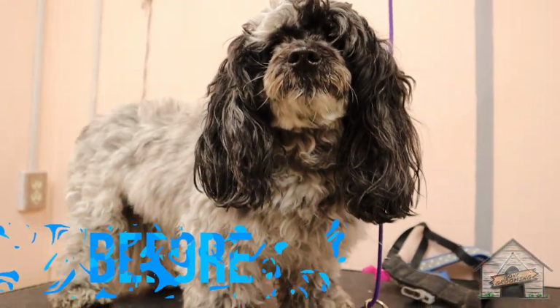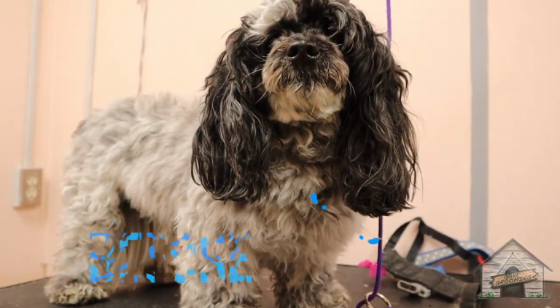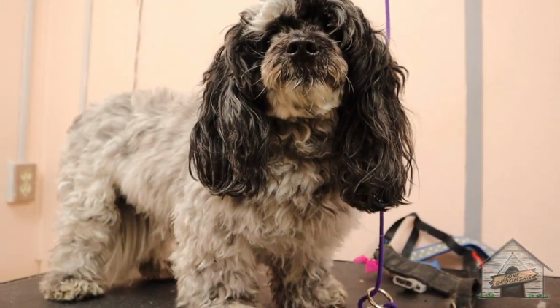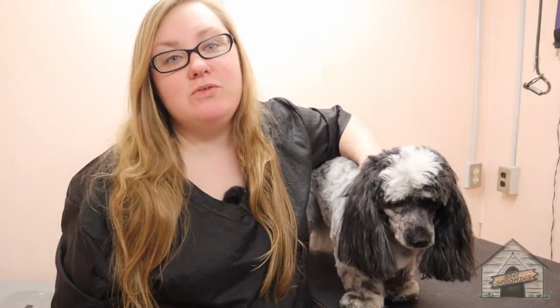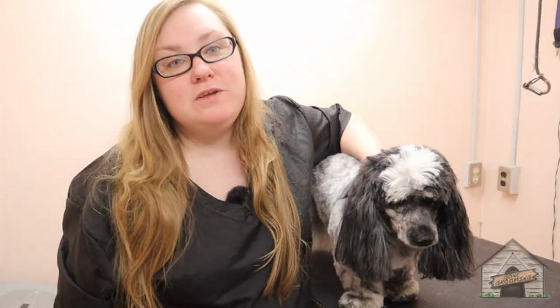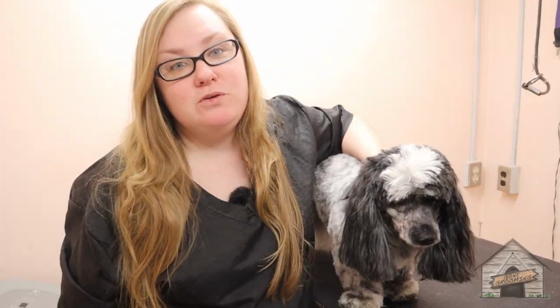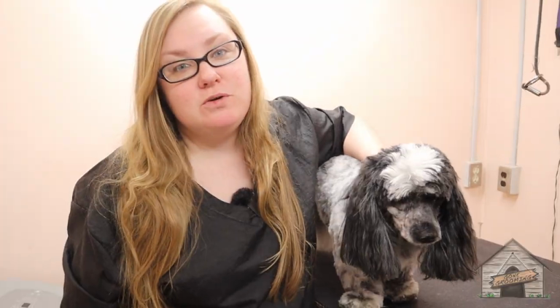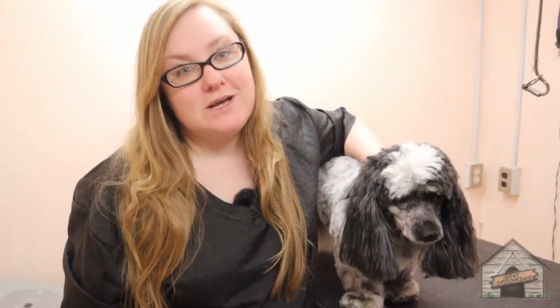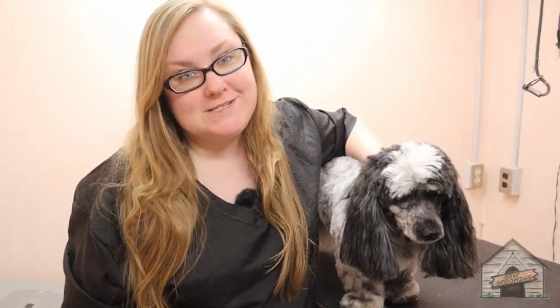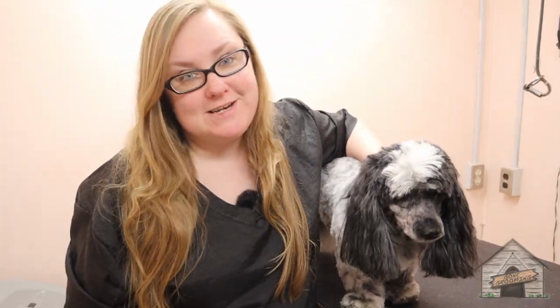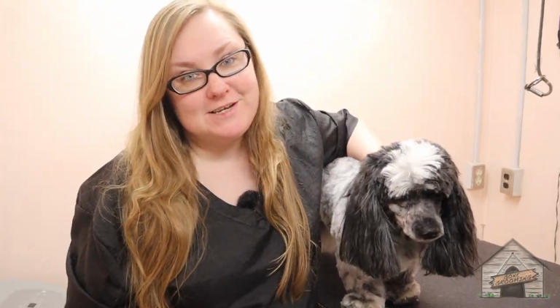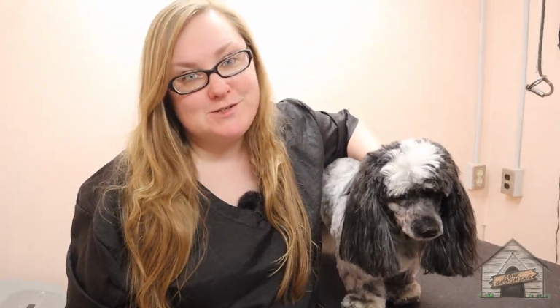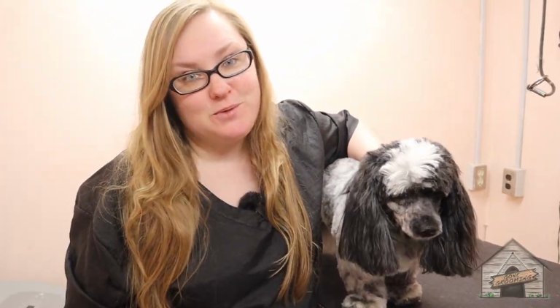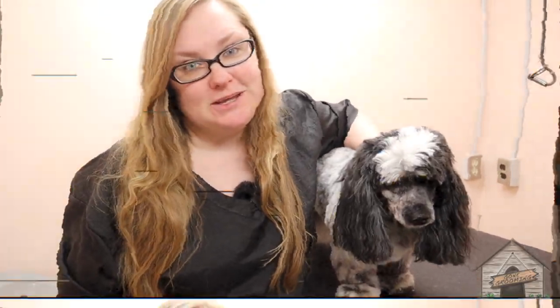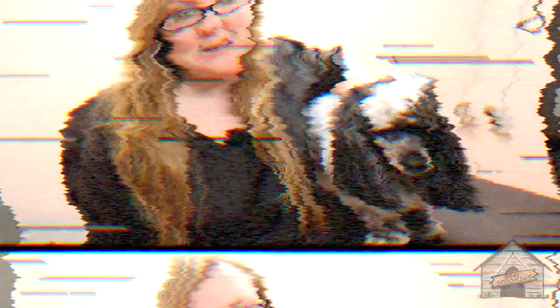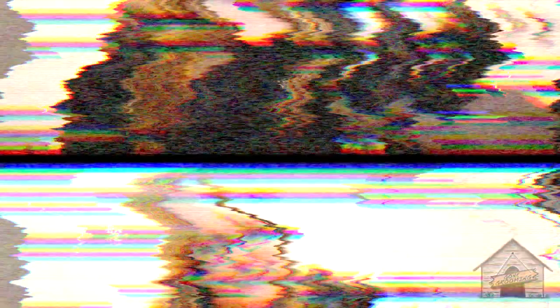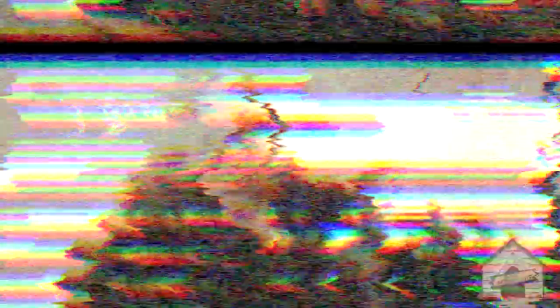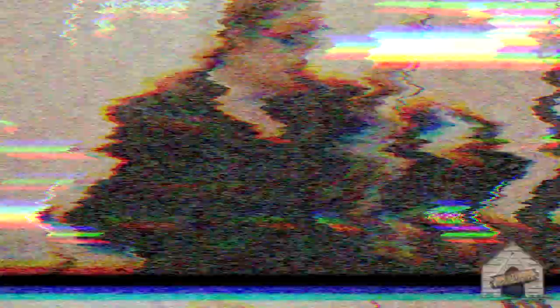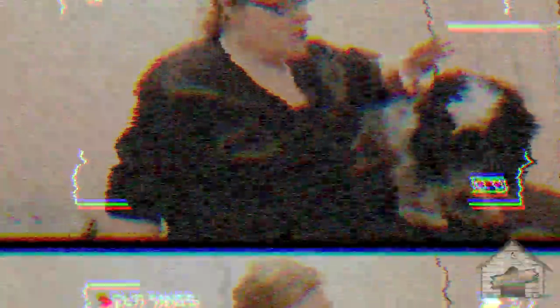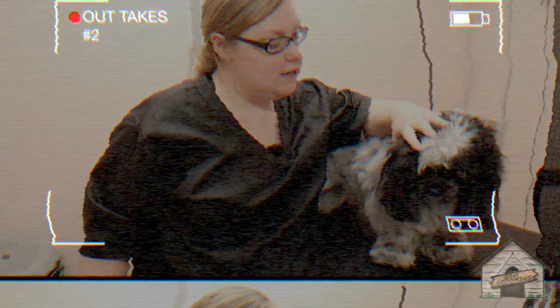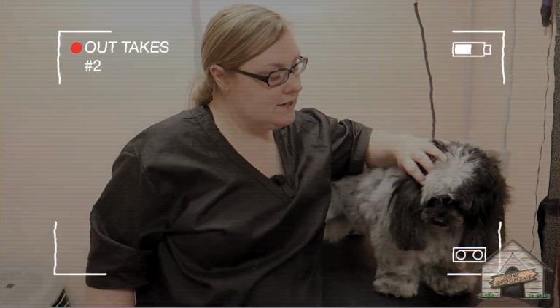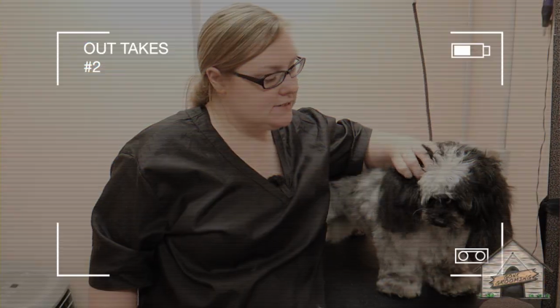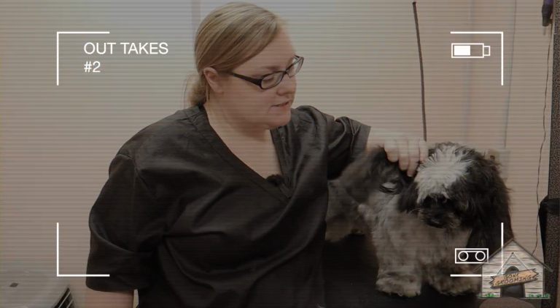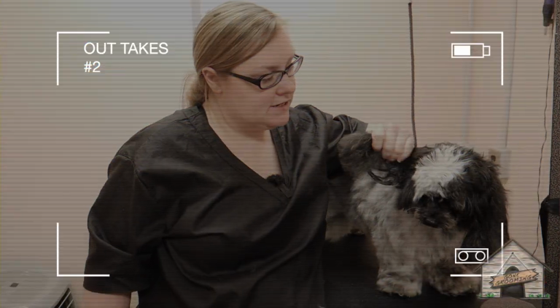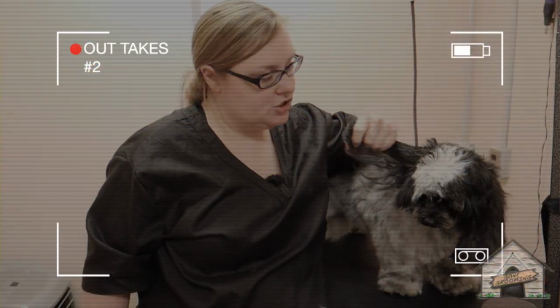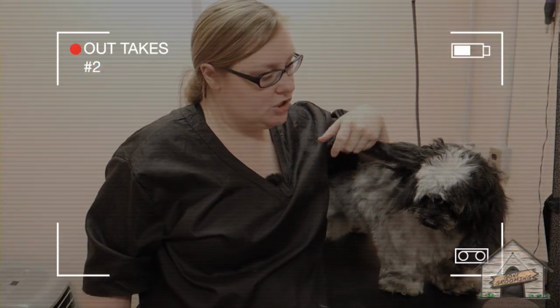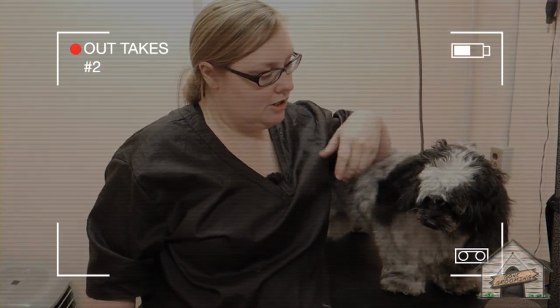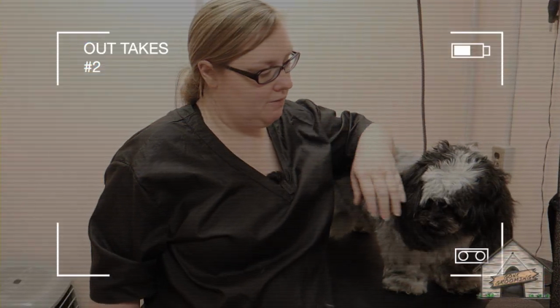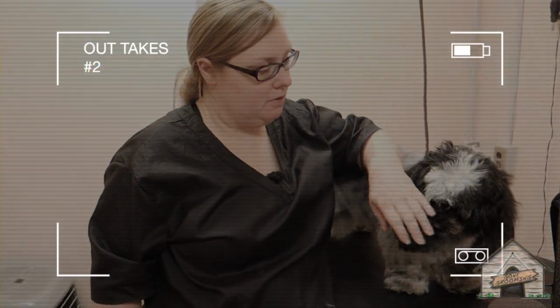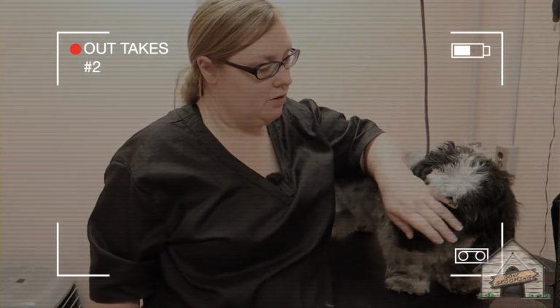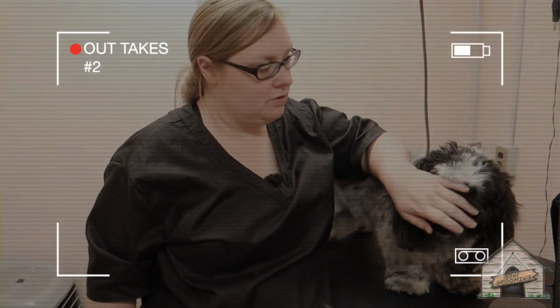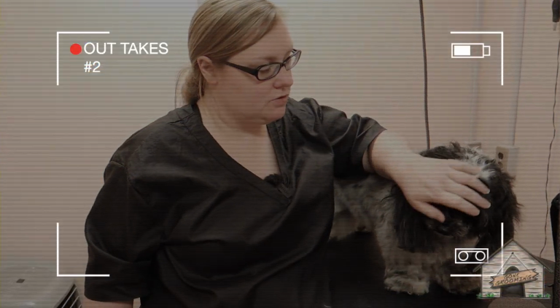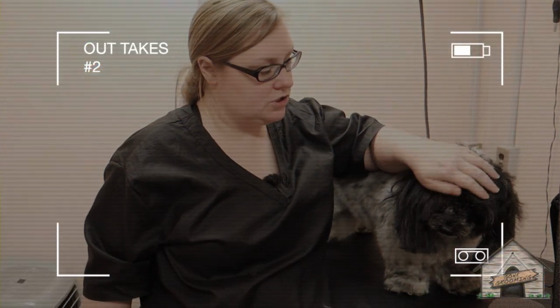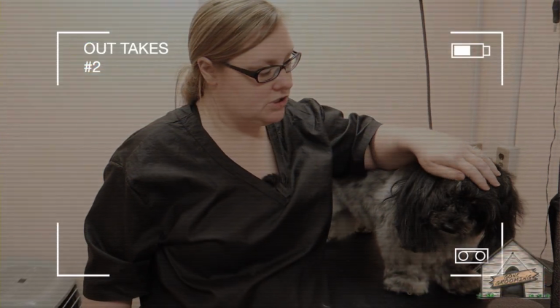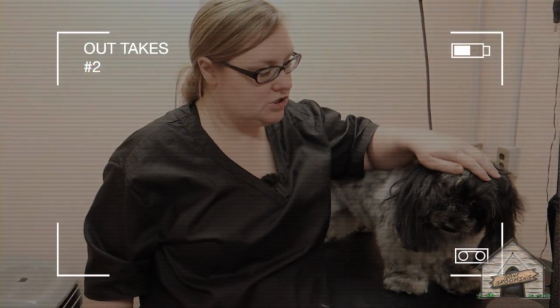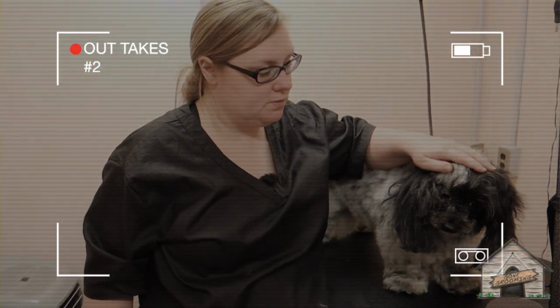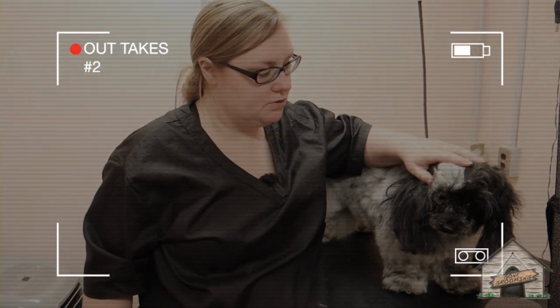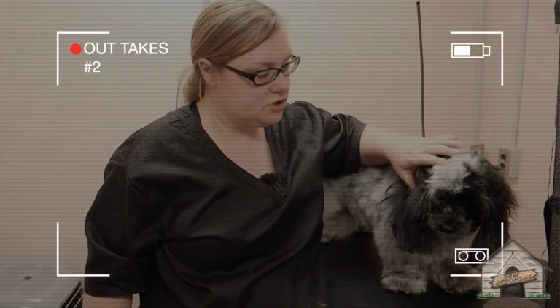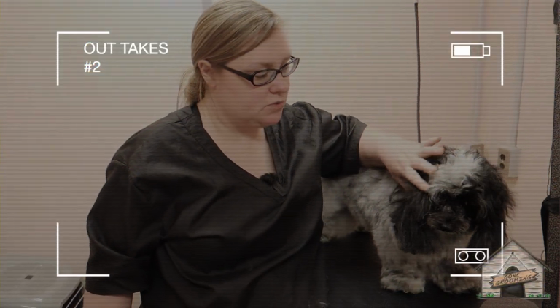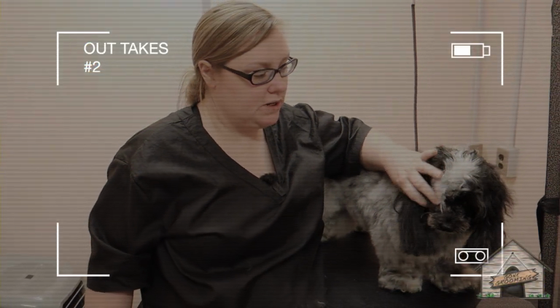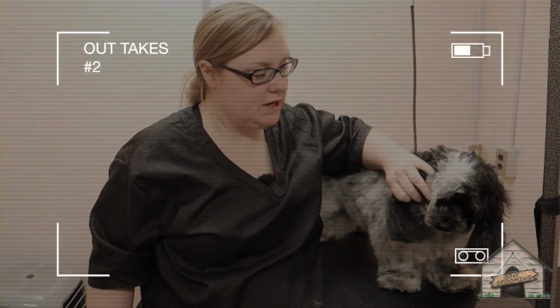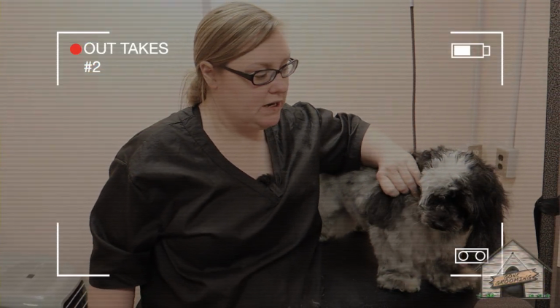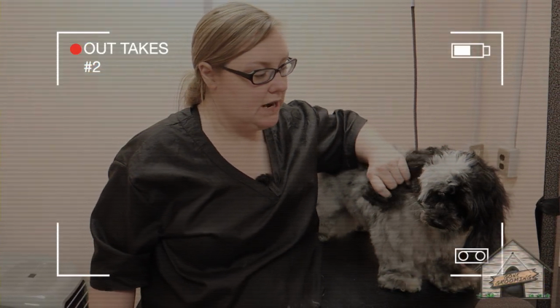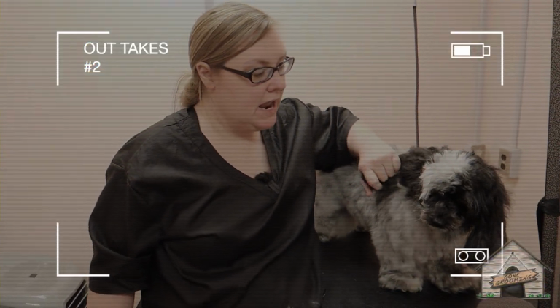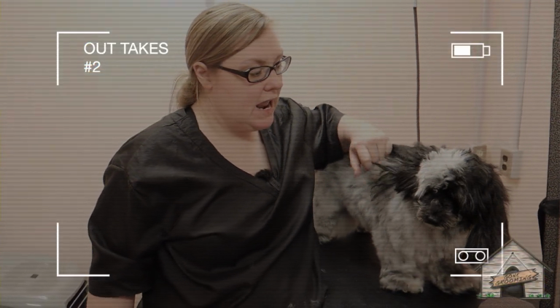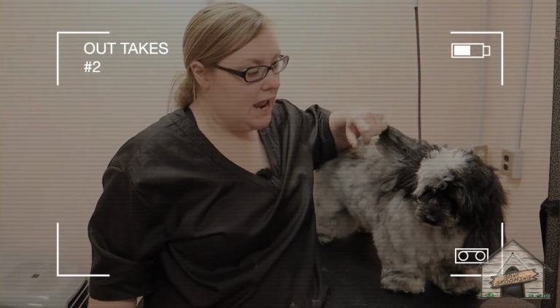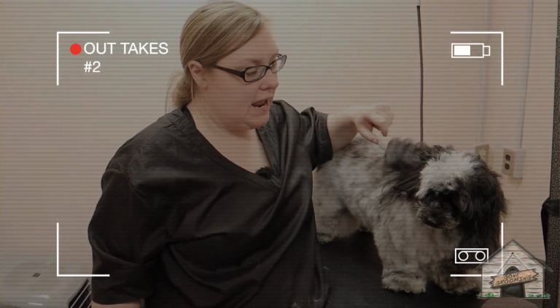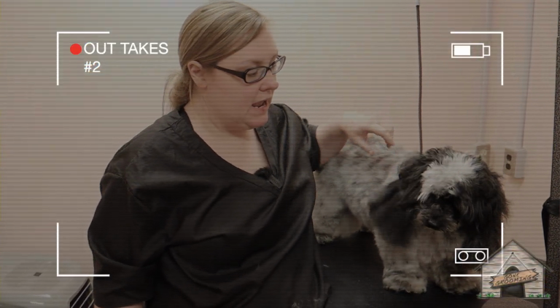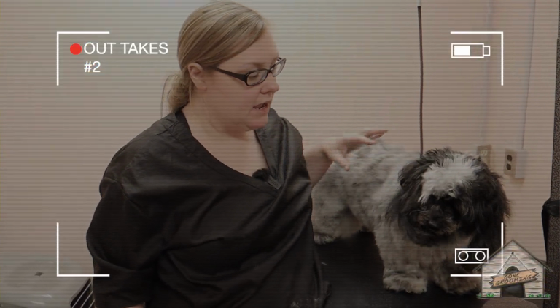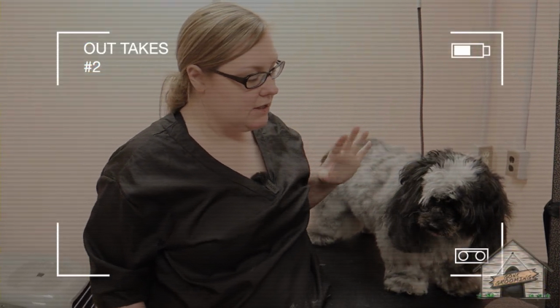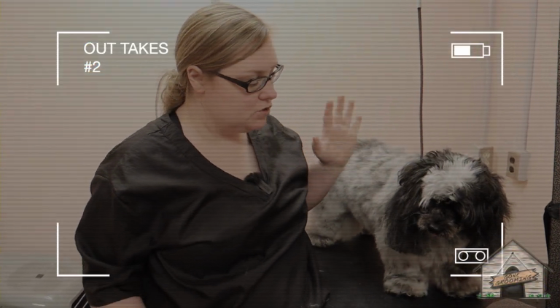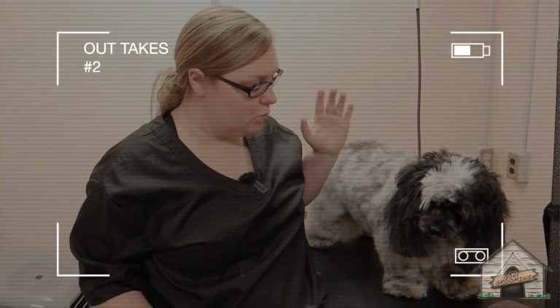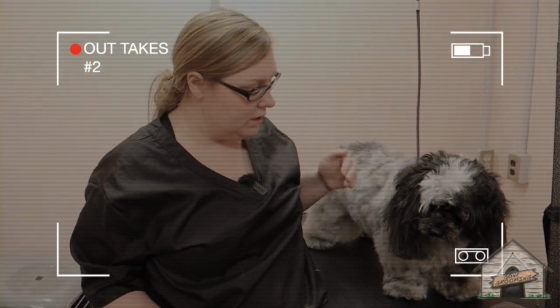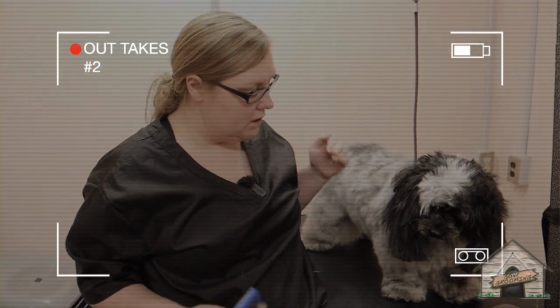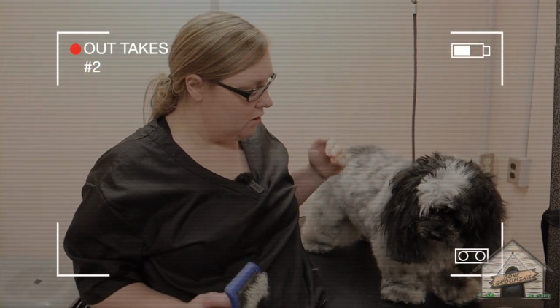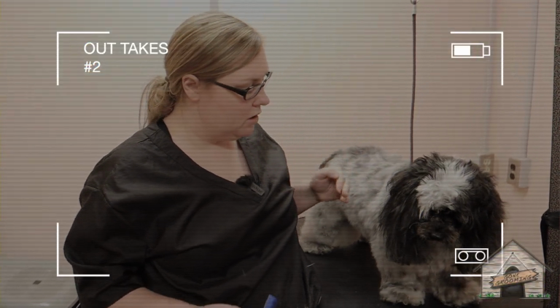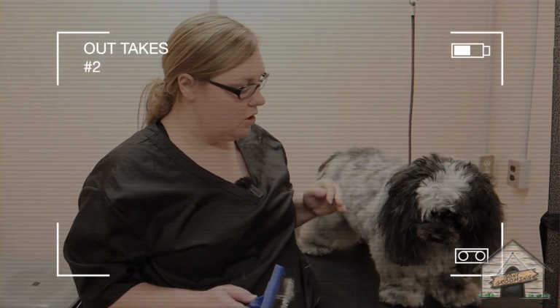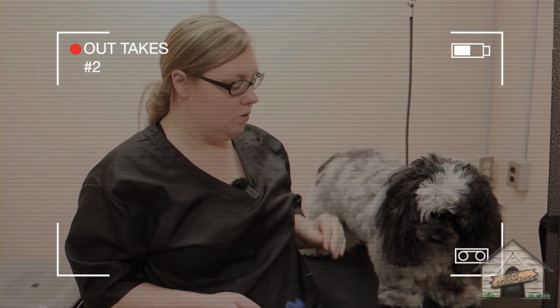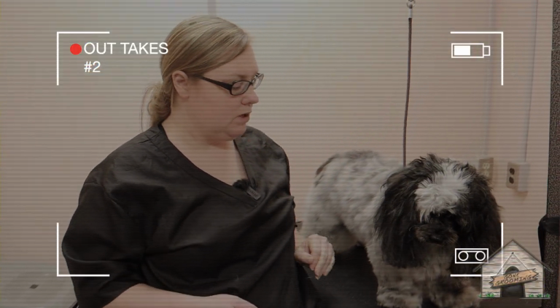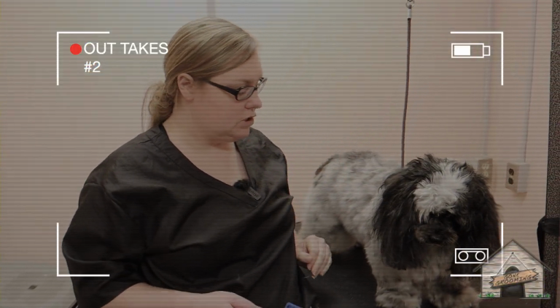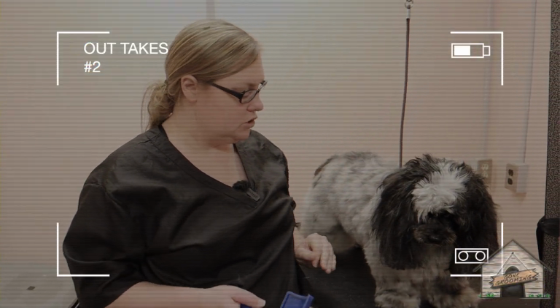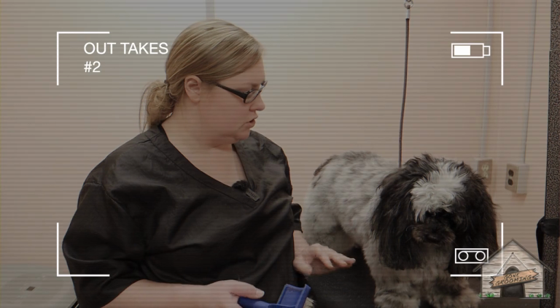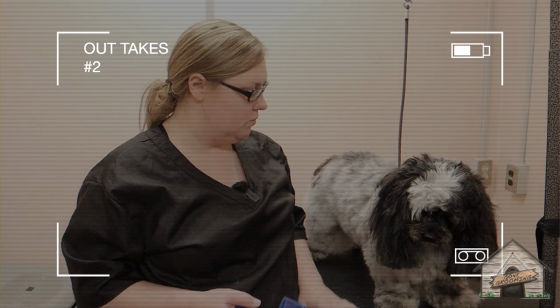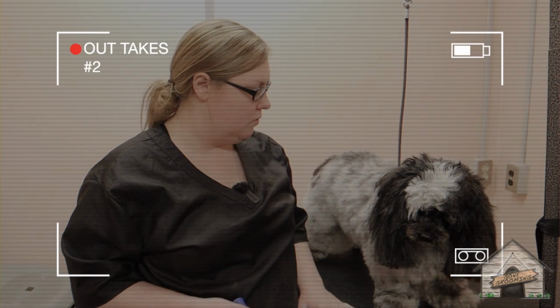She is a Shih-poo. She's super sweet. We are going to...